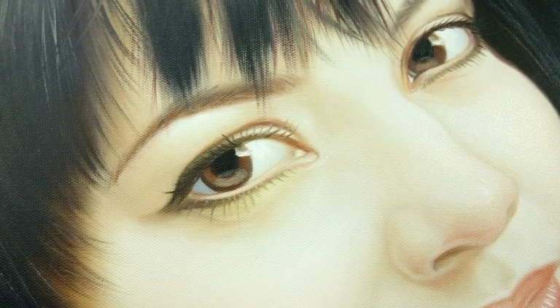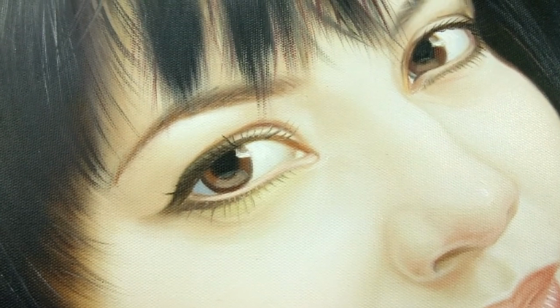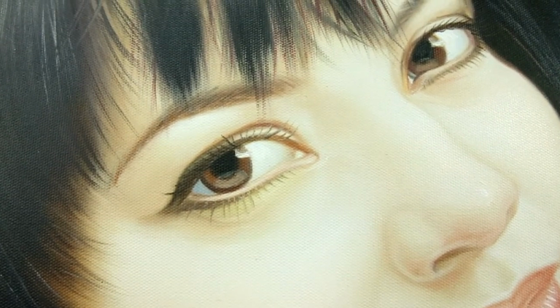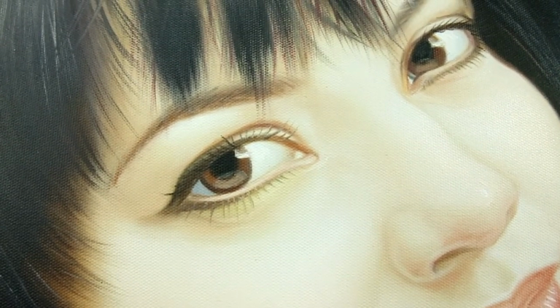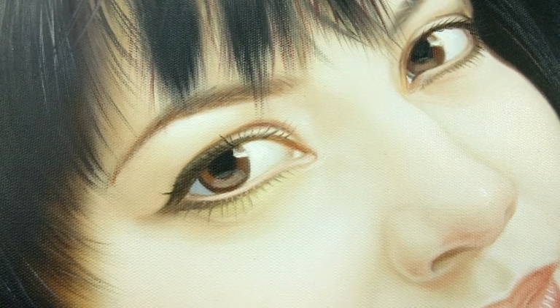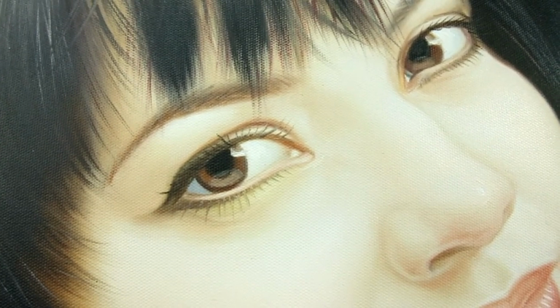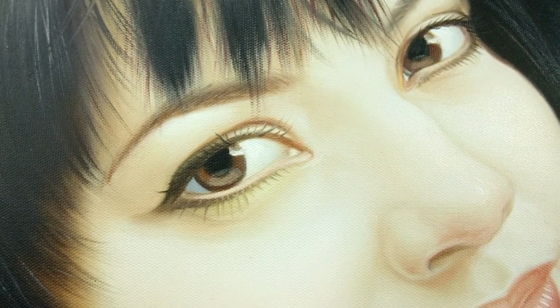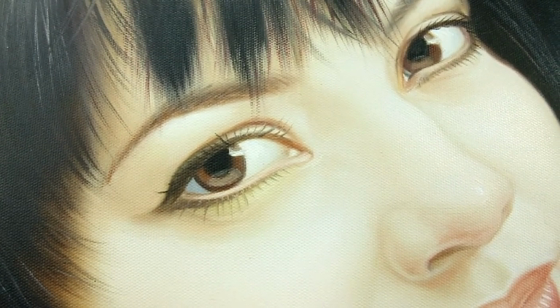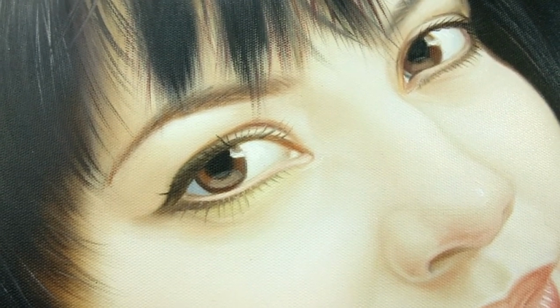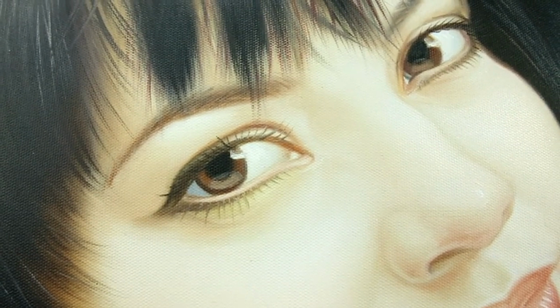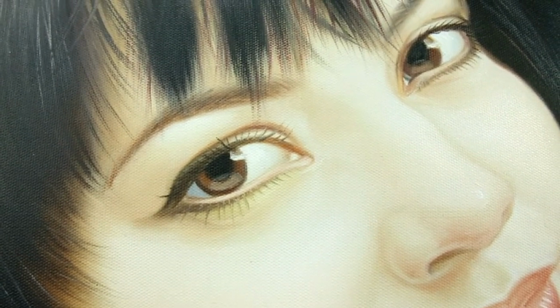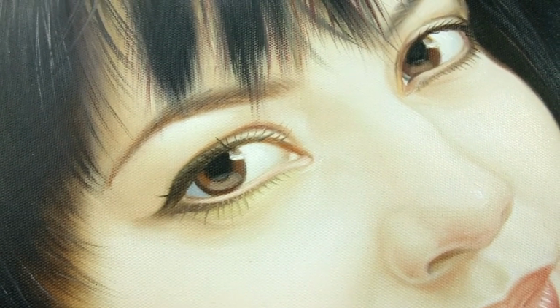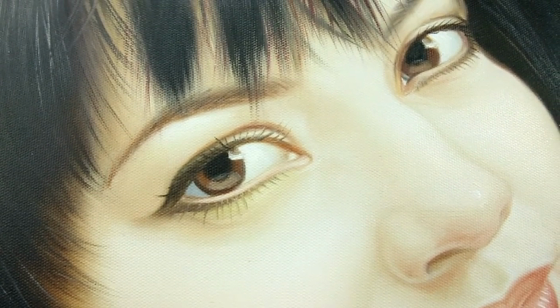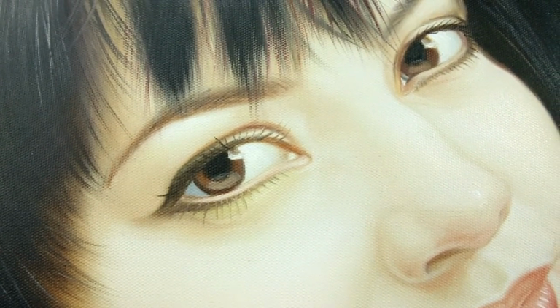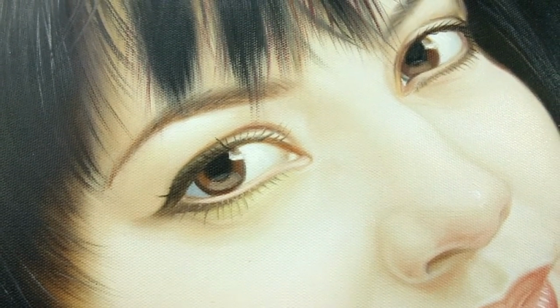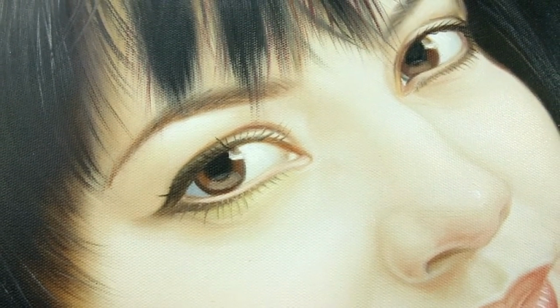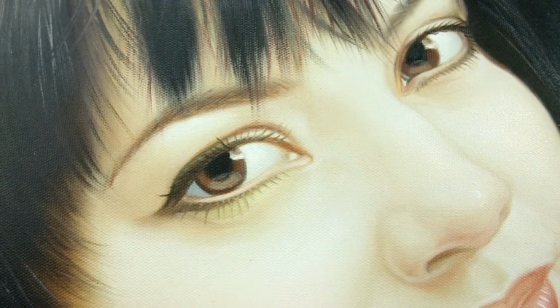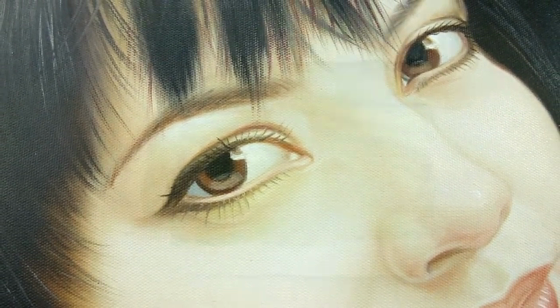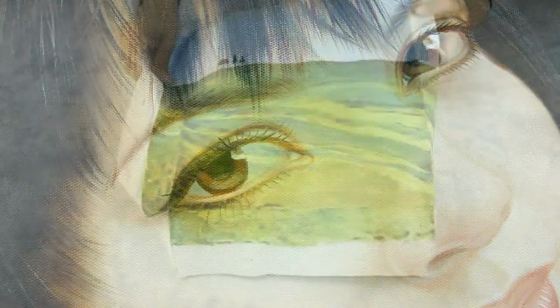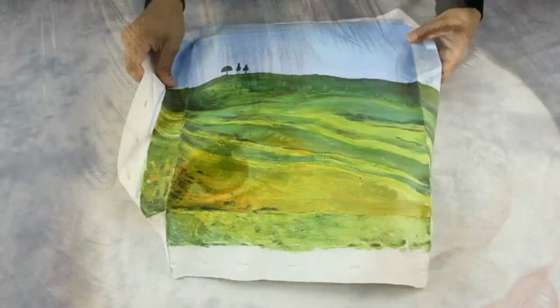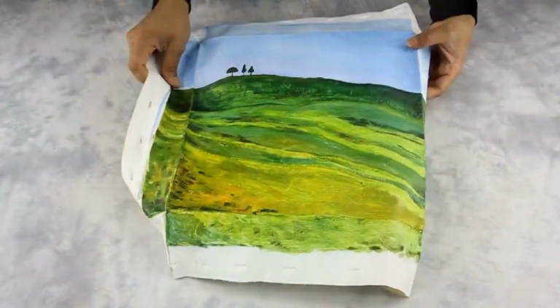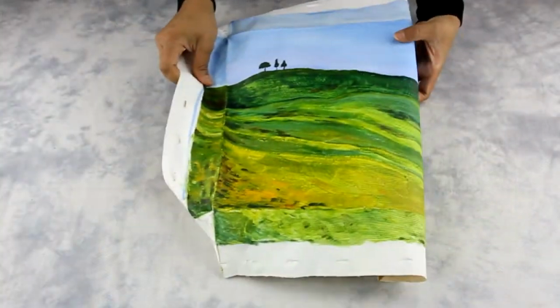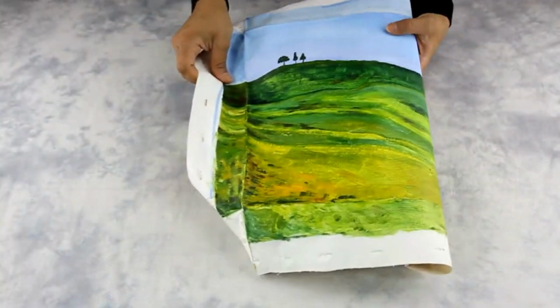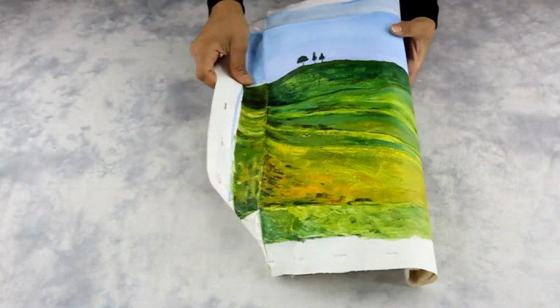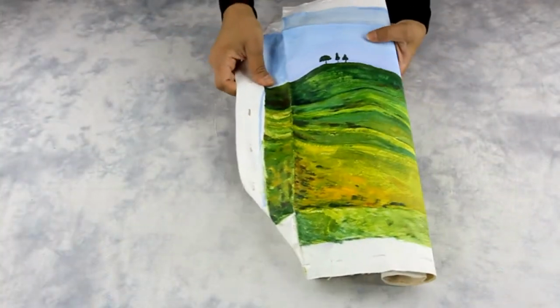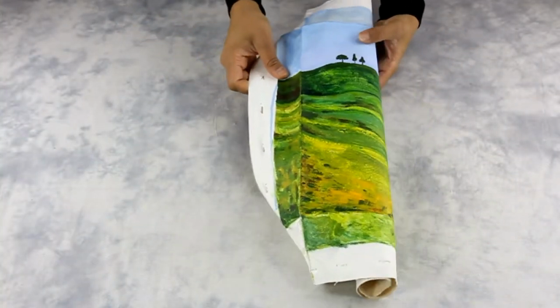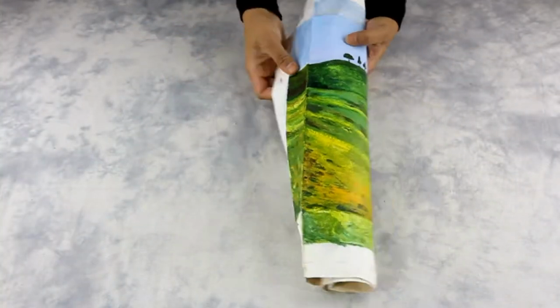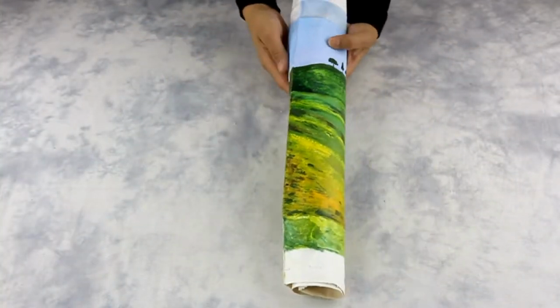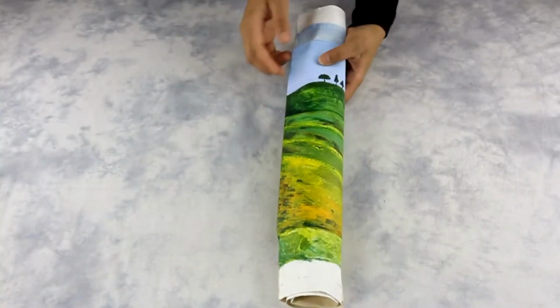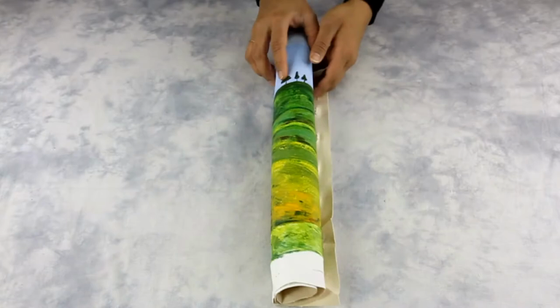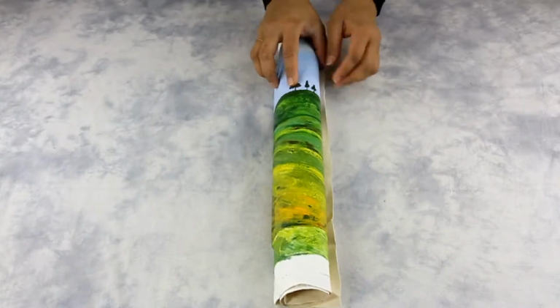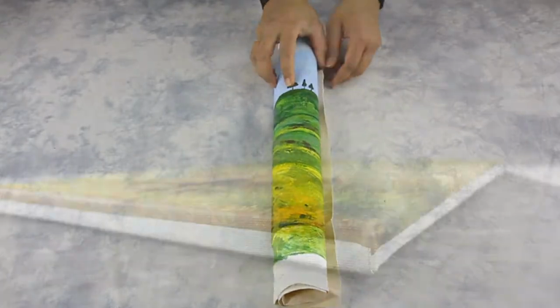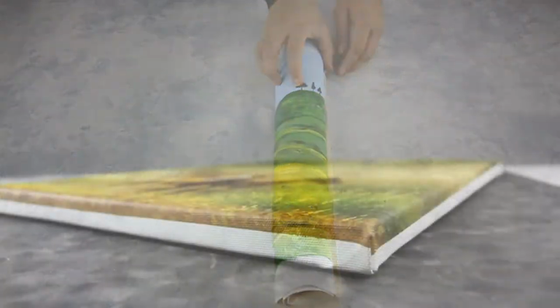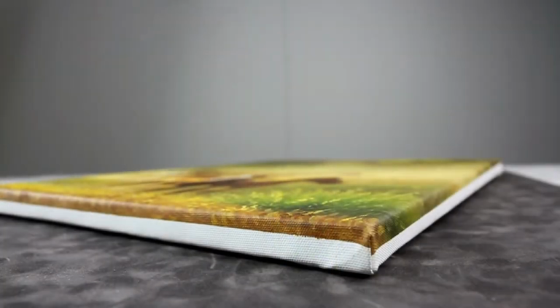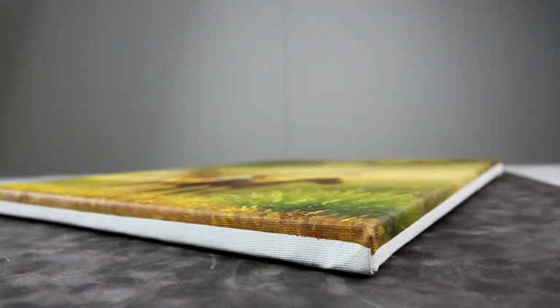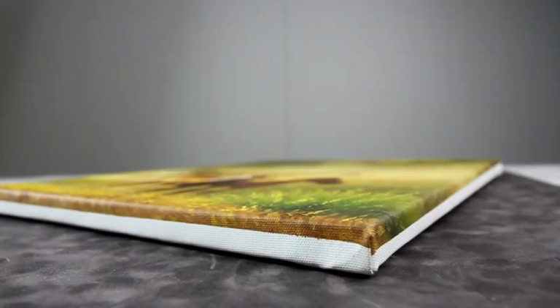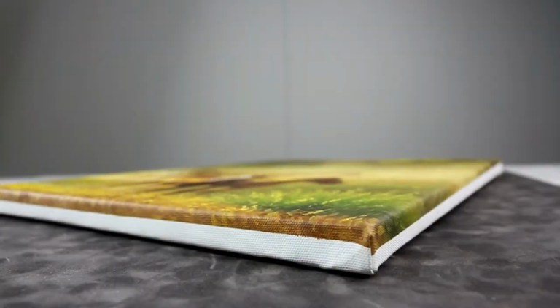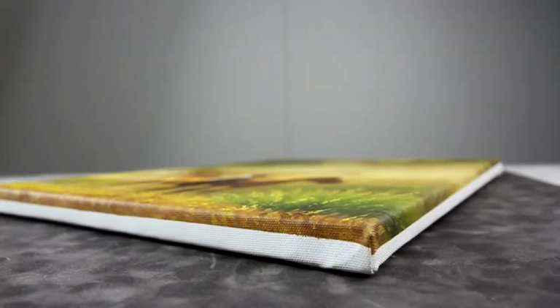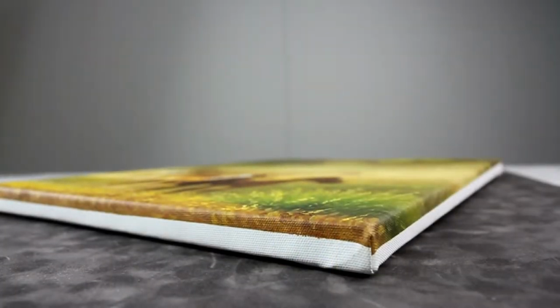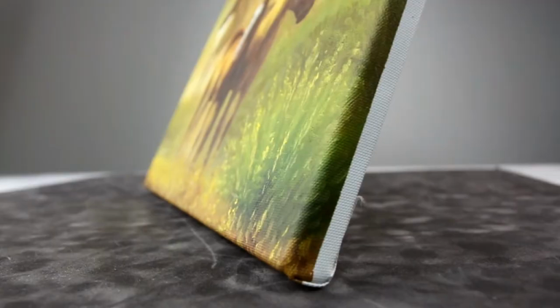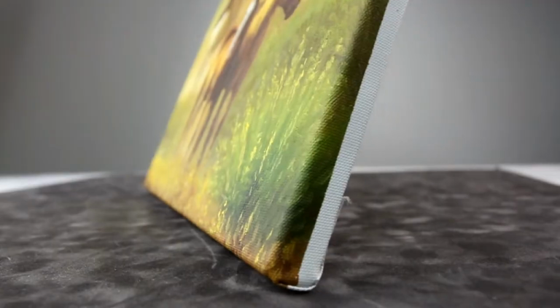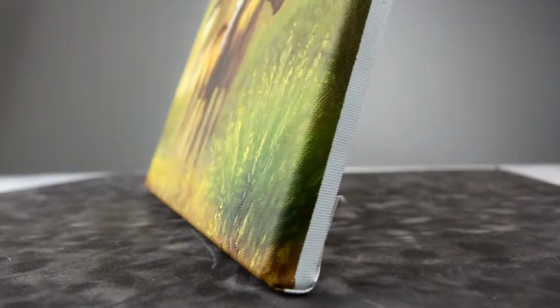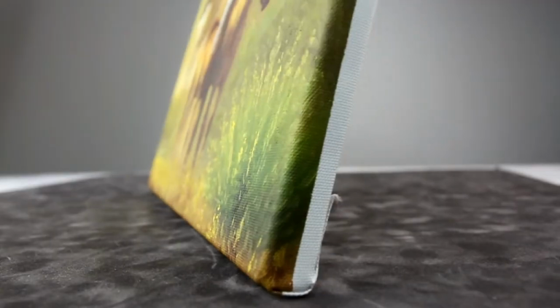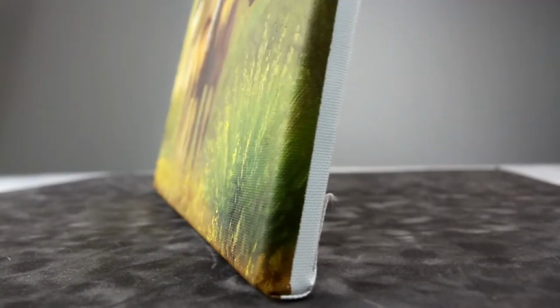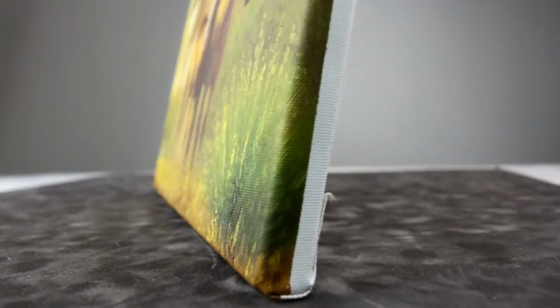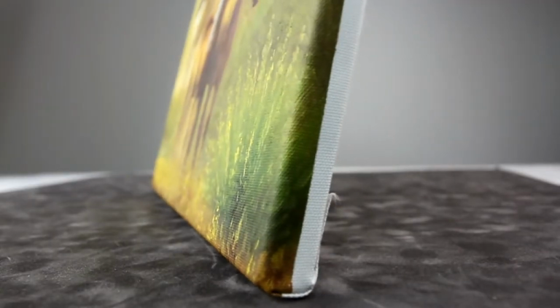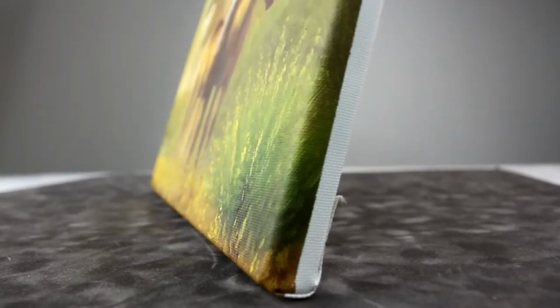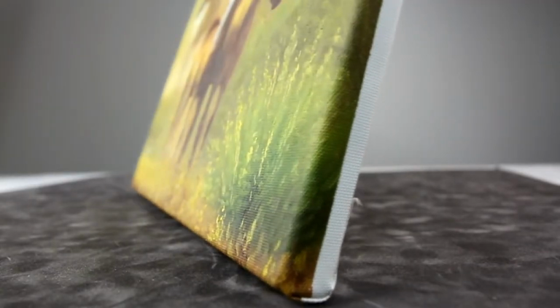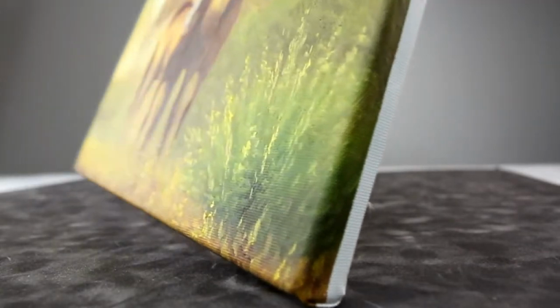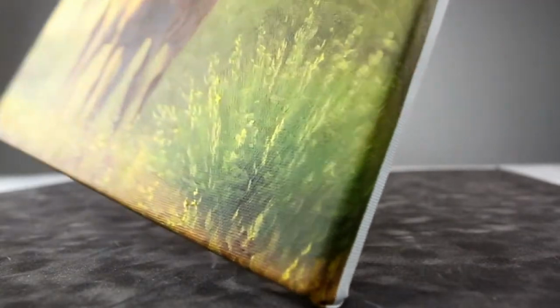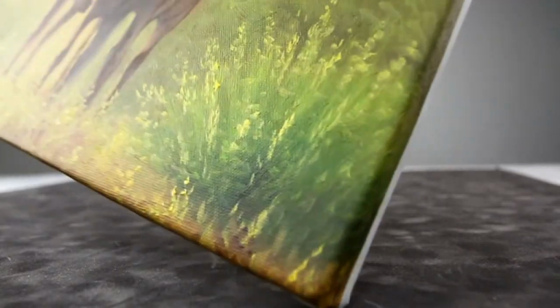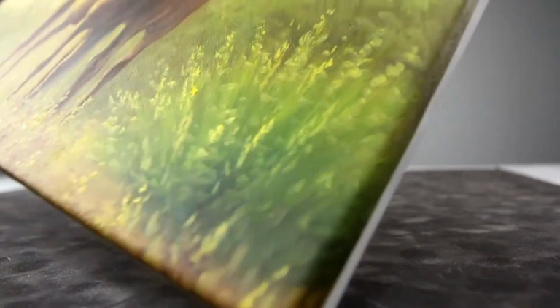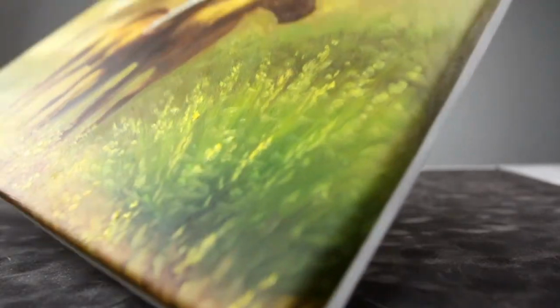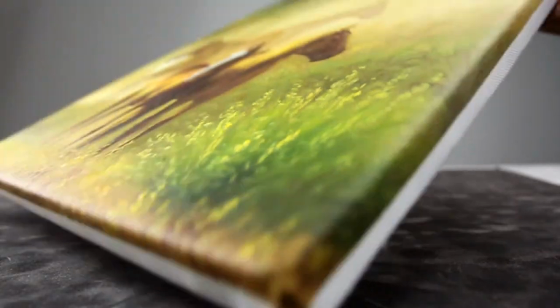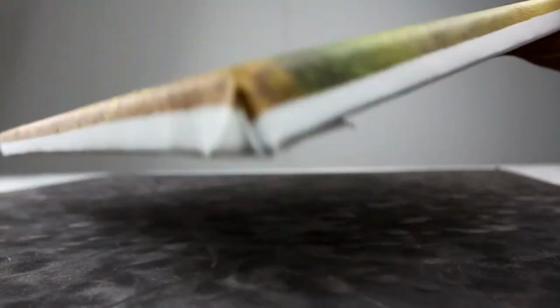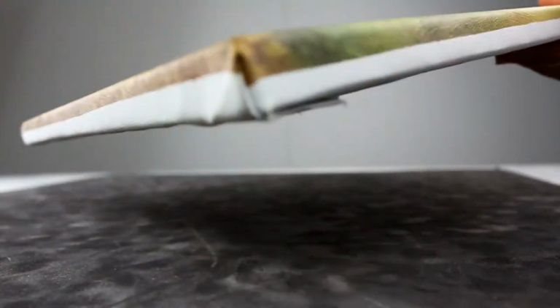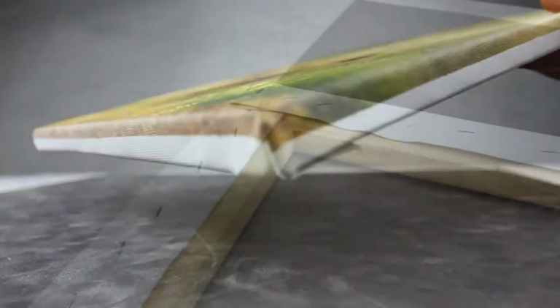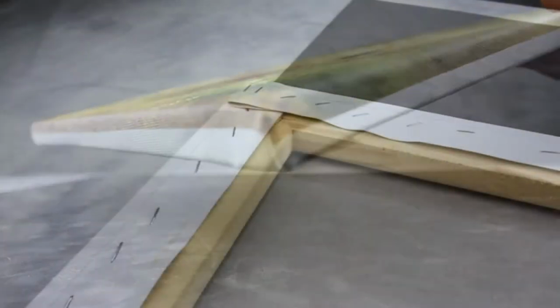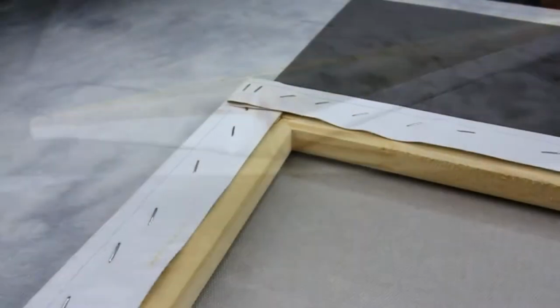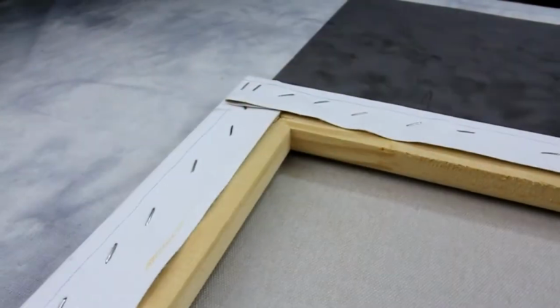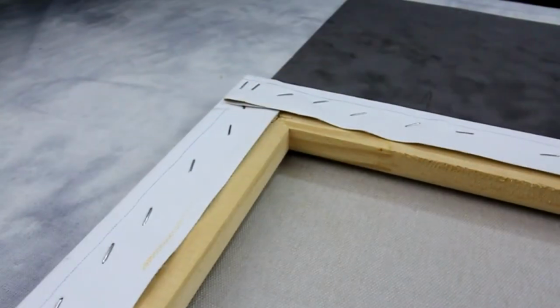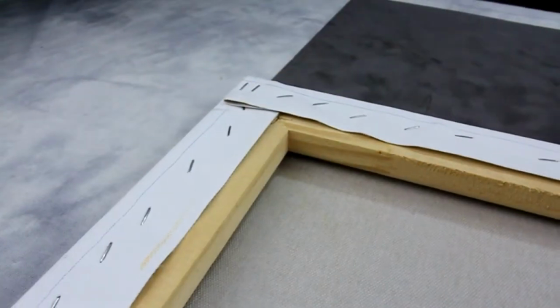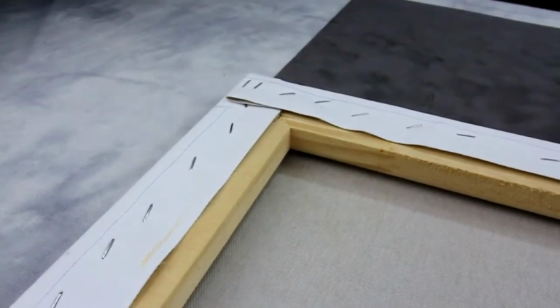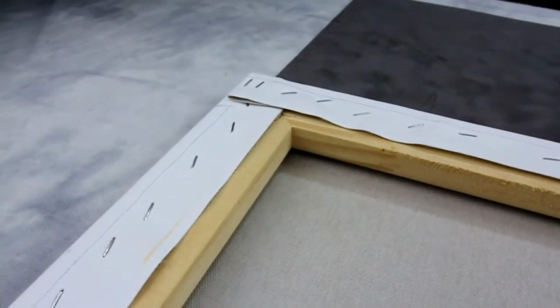You have the option to have your painted canvas shipped as a roll, or as a three-quarter inch deep canvas gallery wrap on a stretcher bar frame.